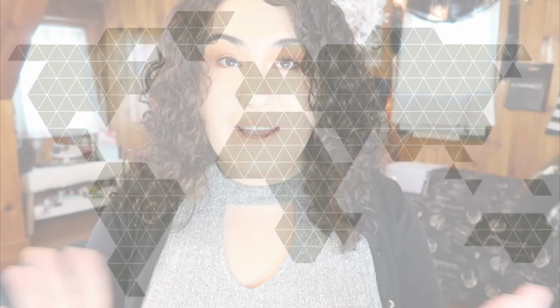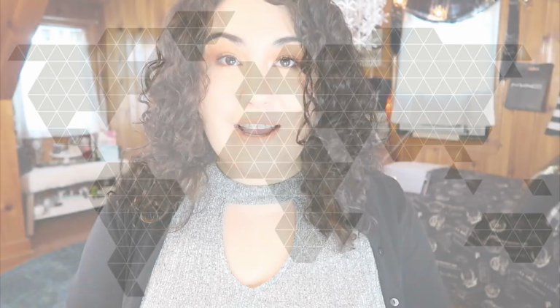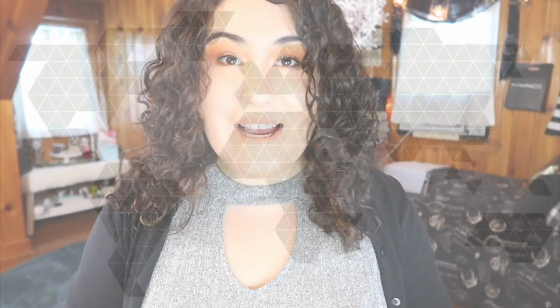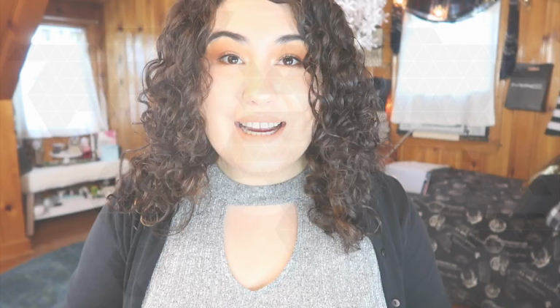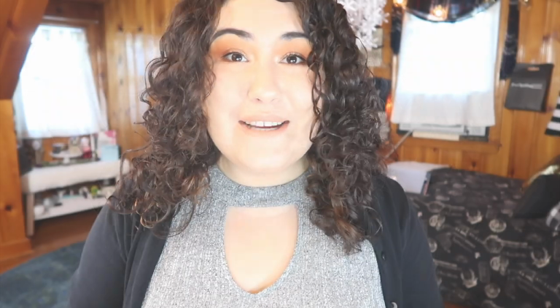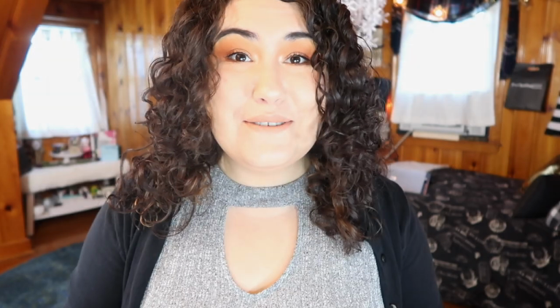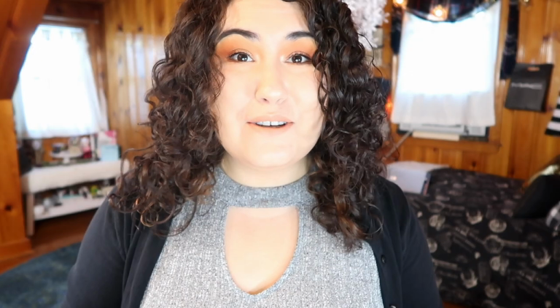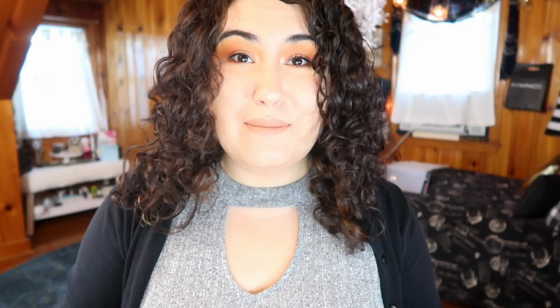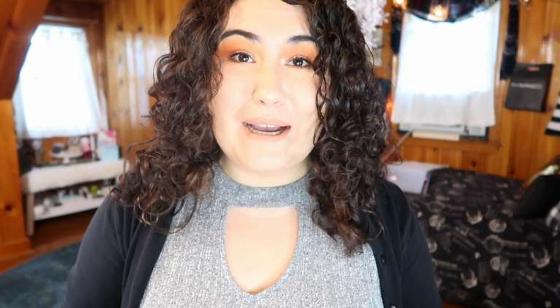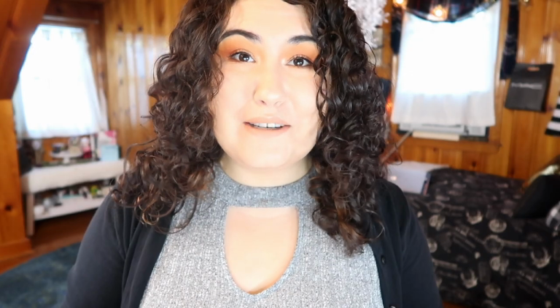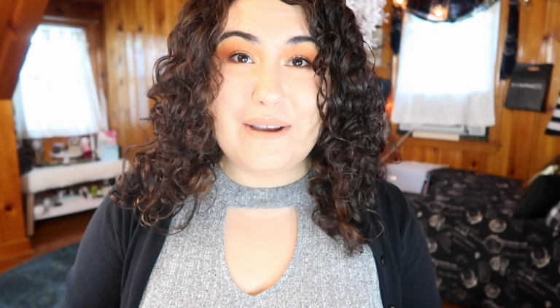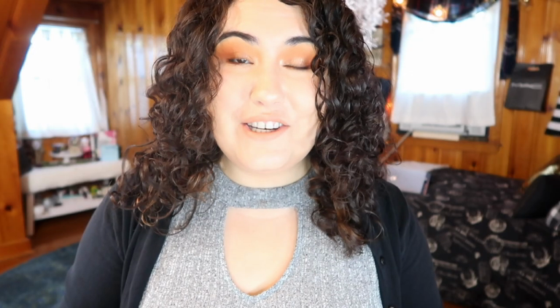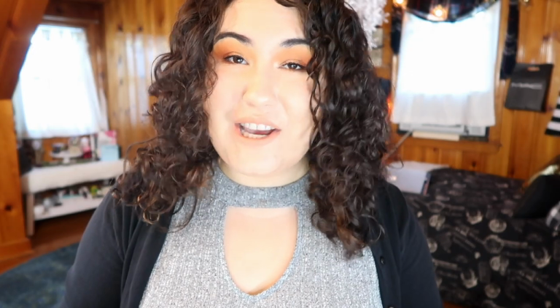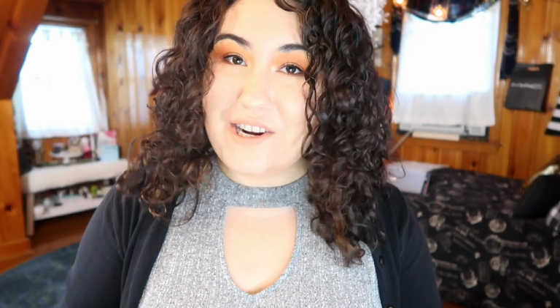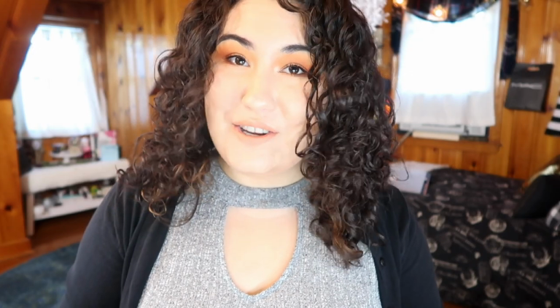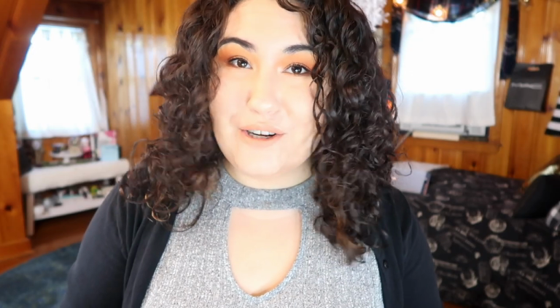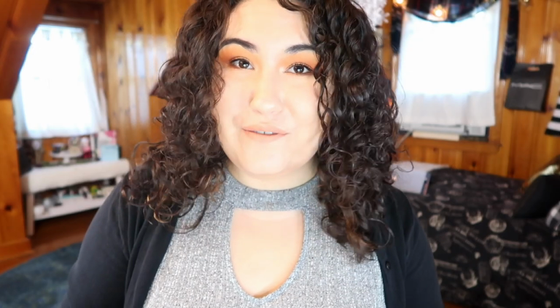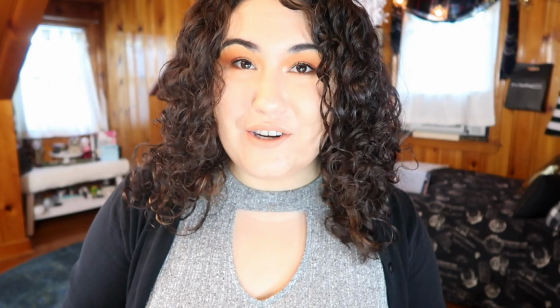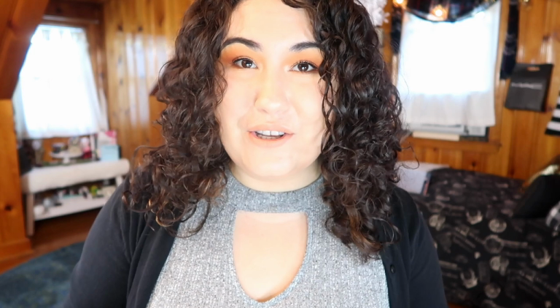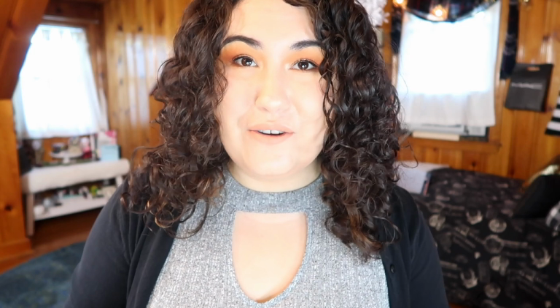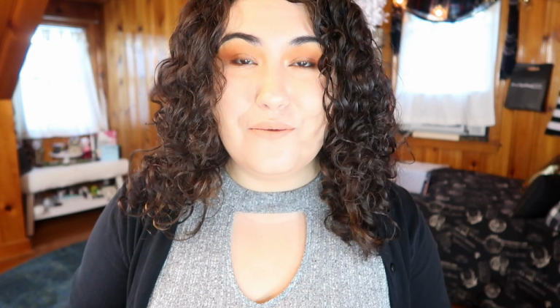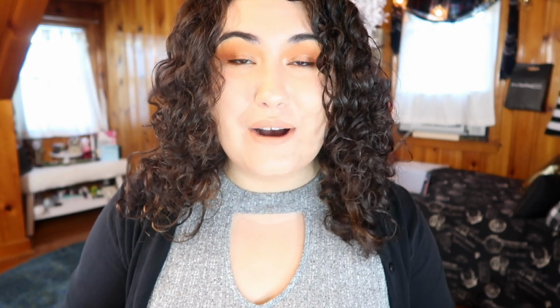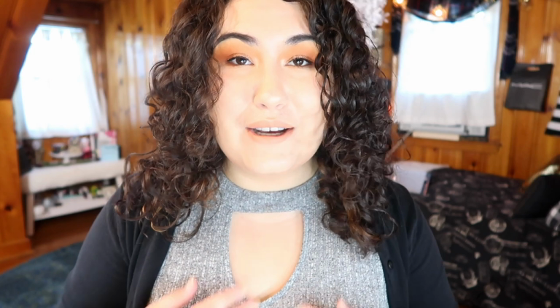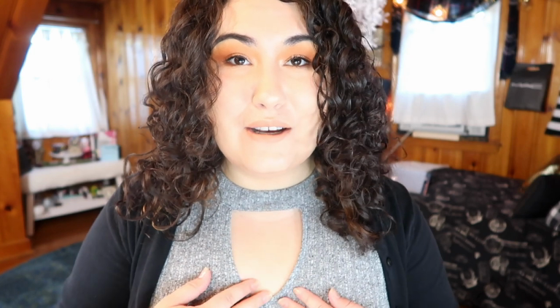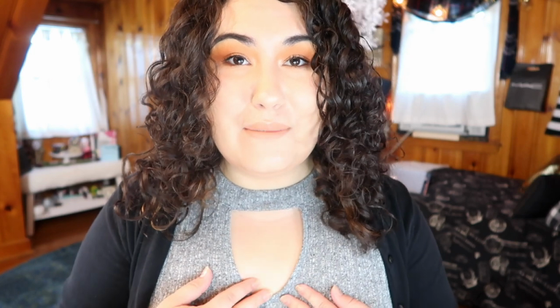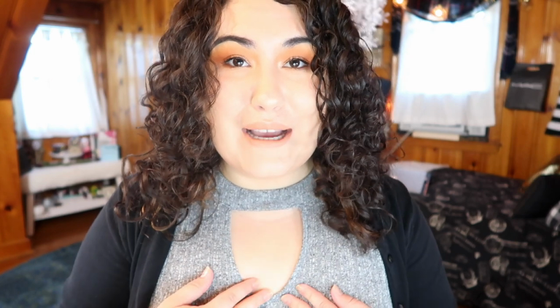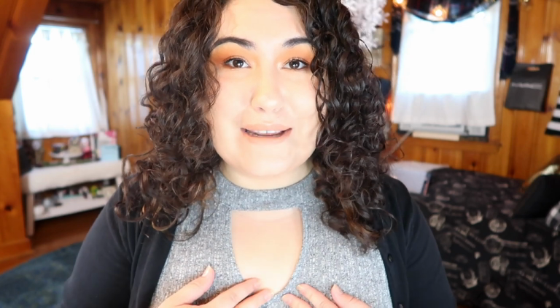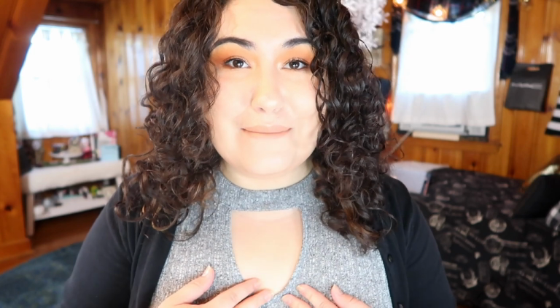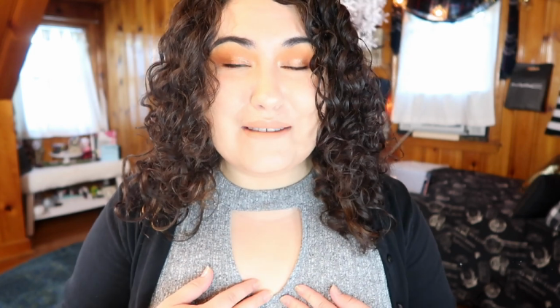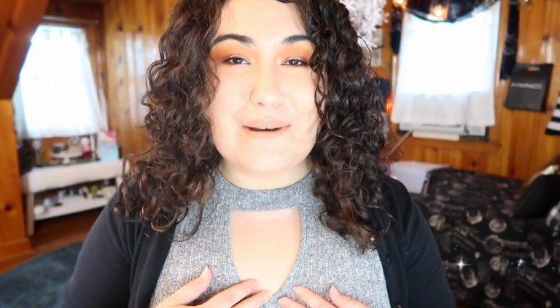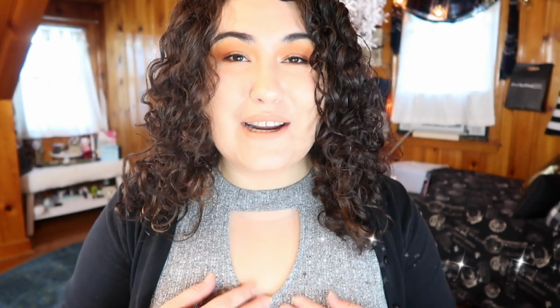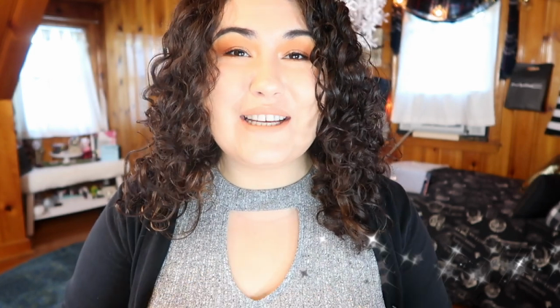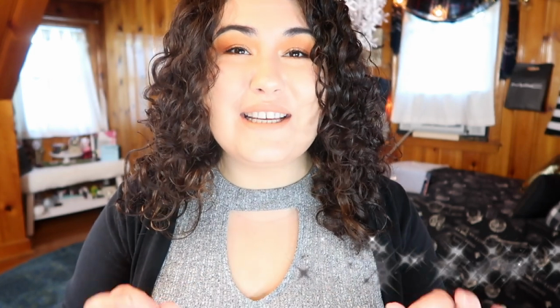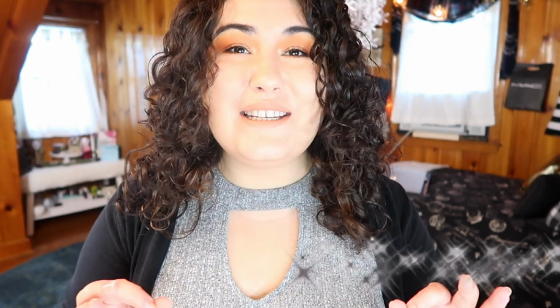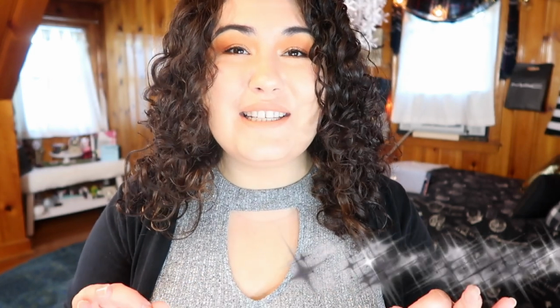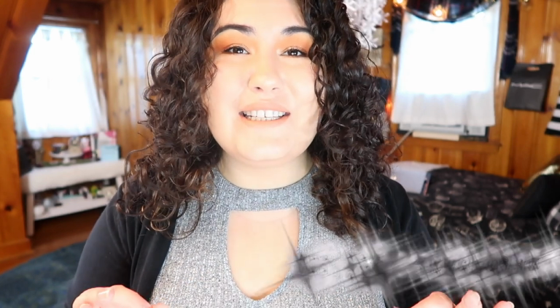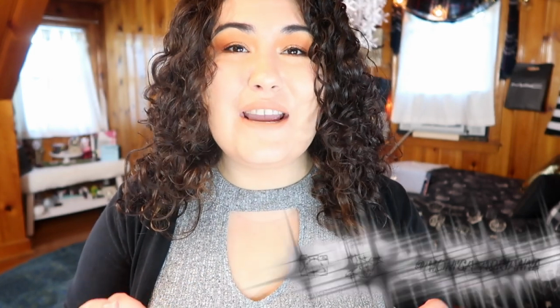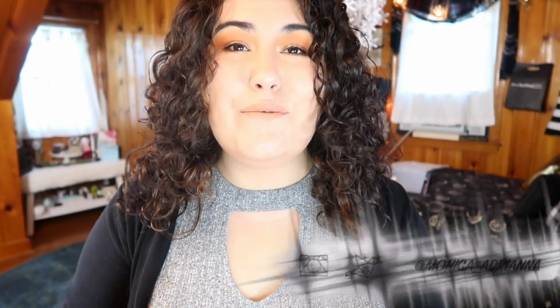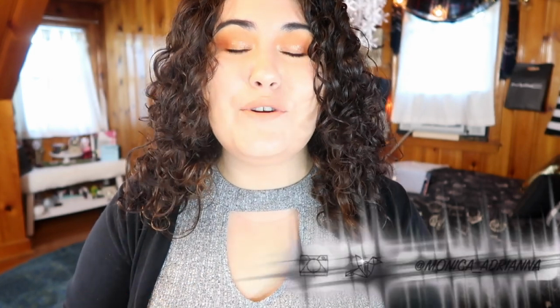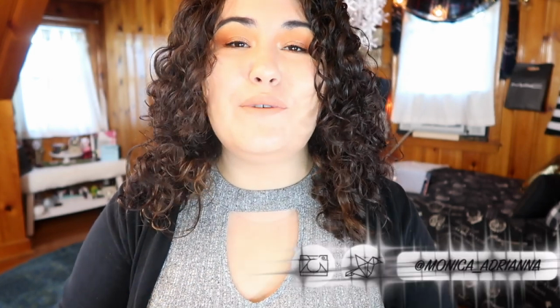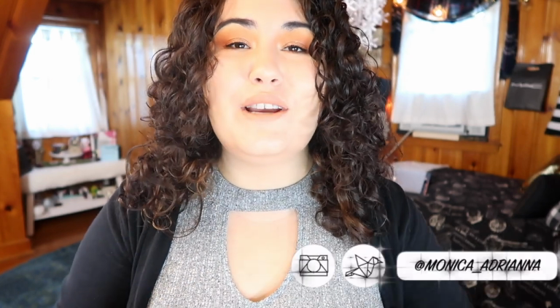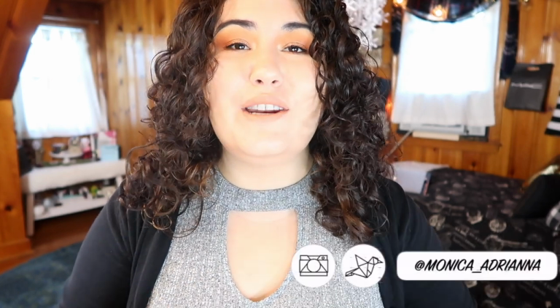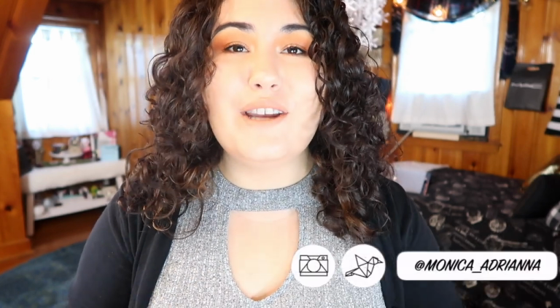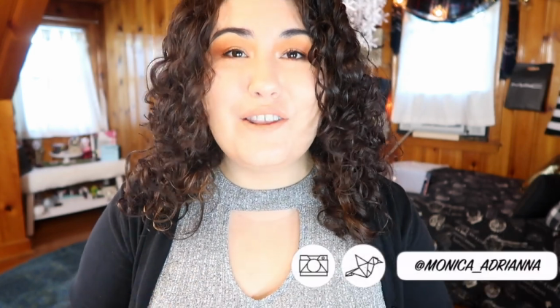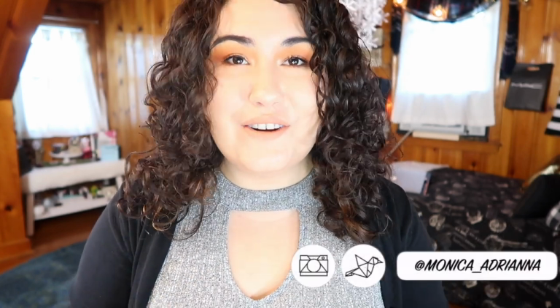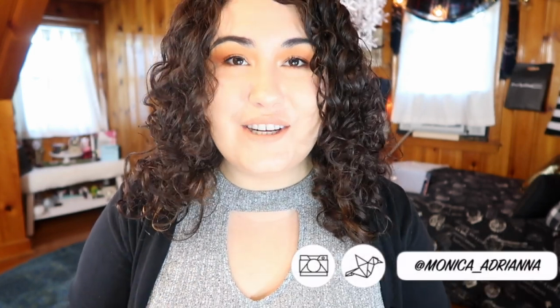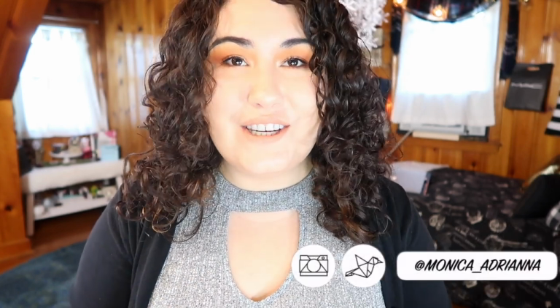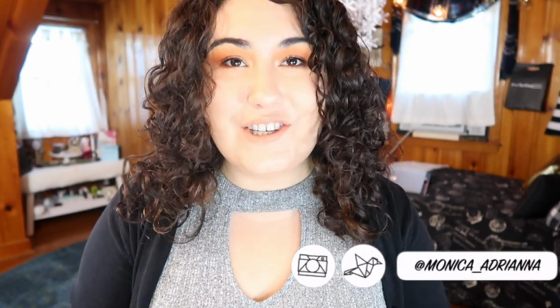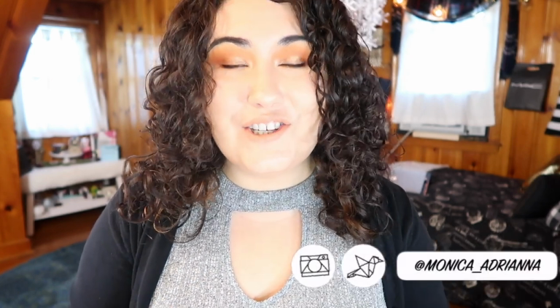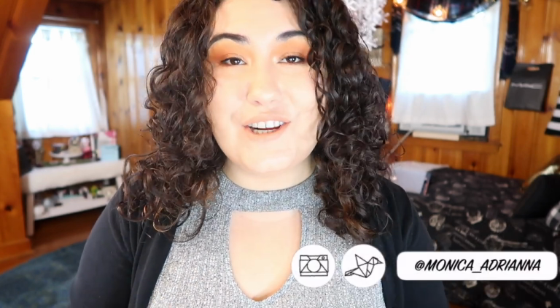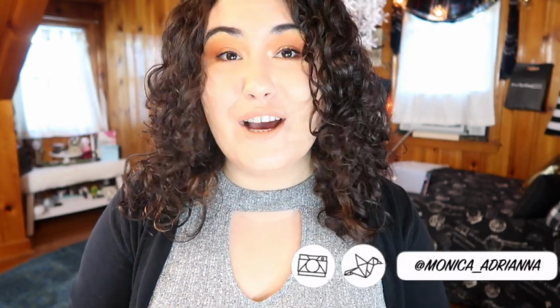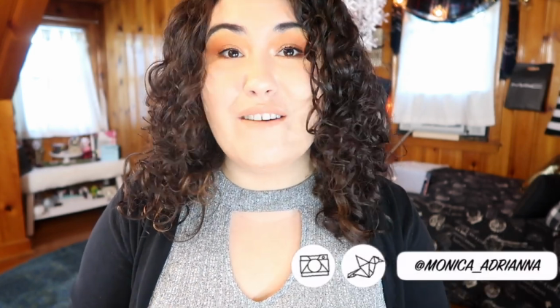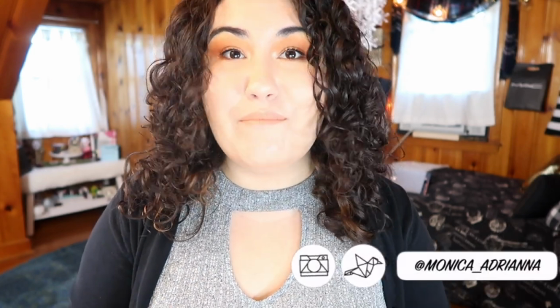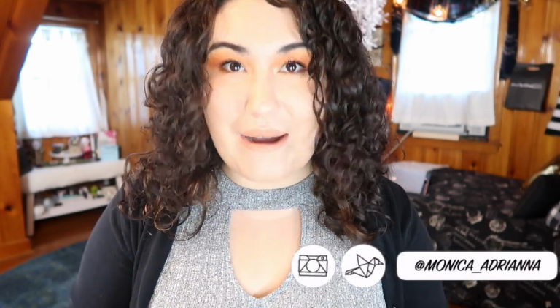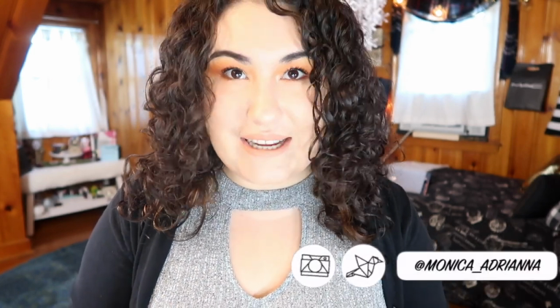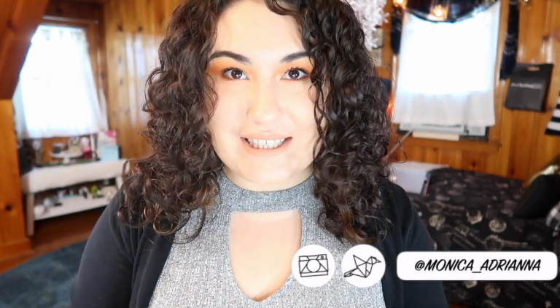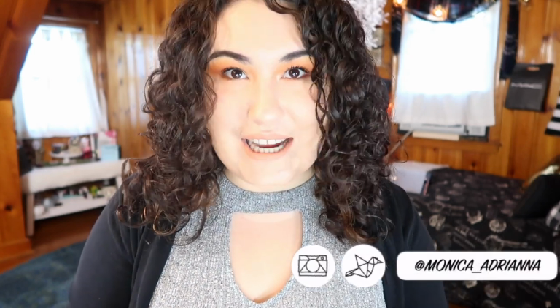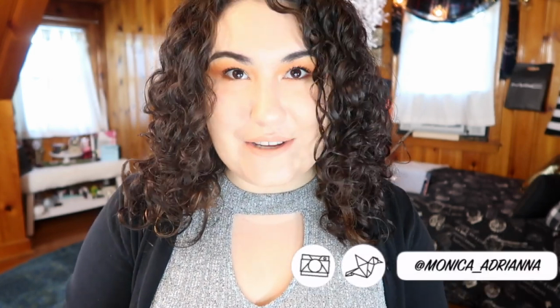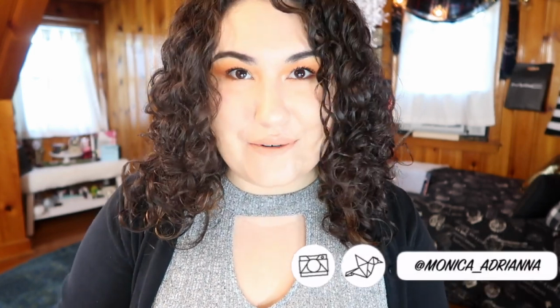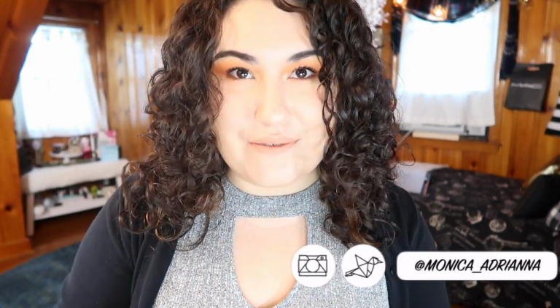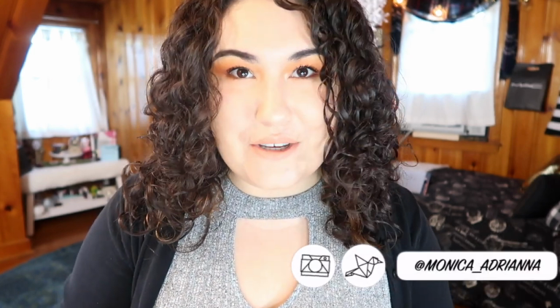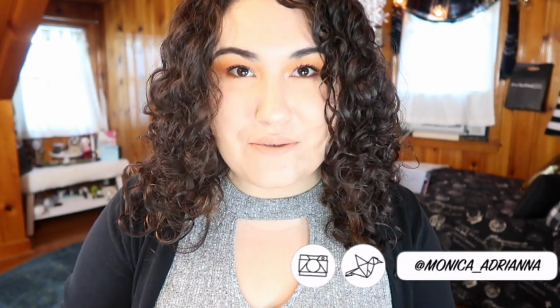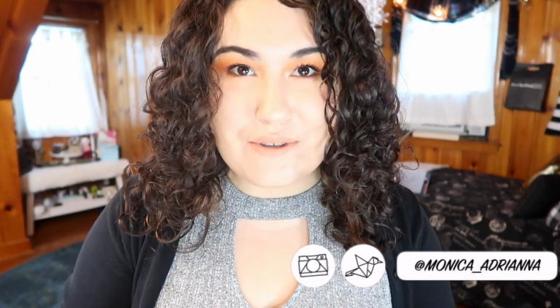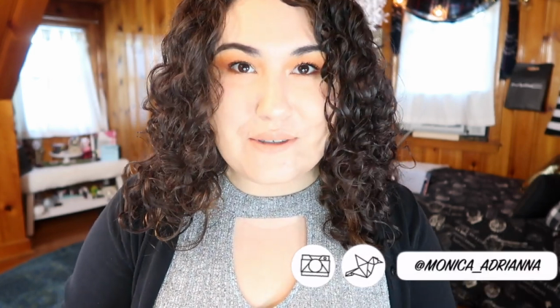Hi guys, welcome back to my channel, or if you're new, welcome. My name is Monica, and today we're doing another edition of Bite Size Reviews.